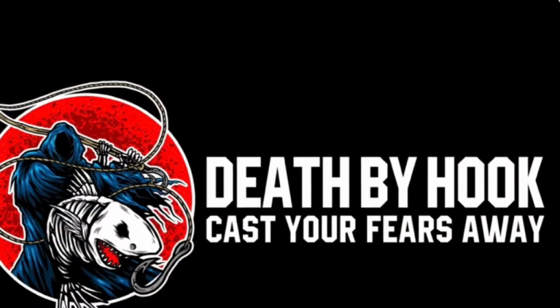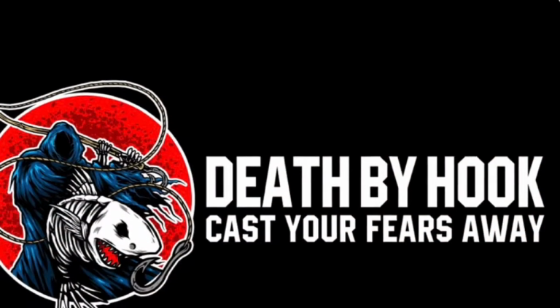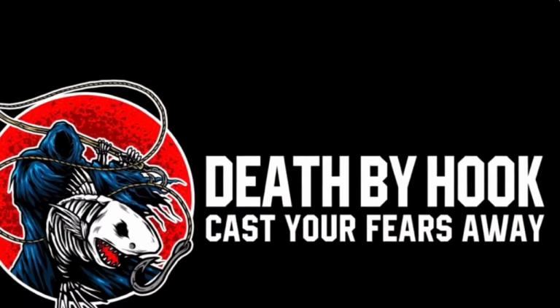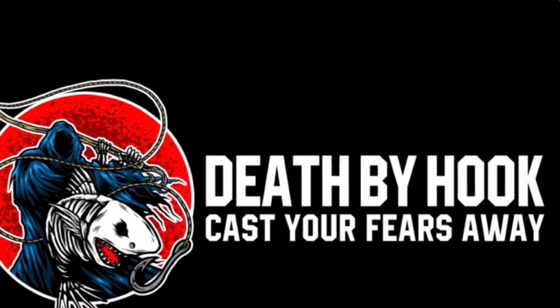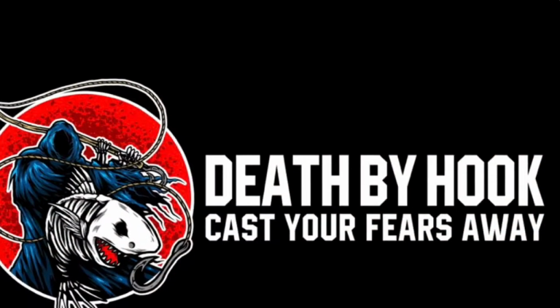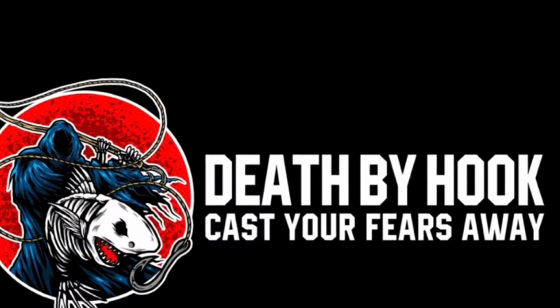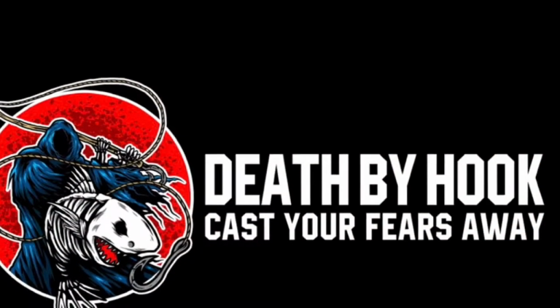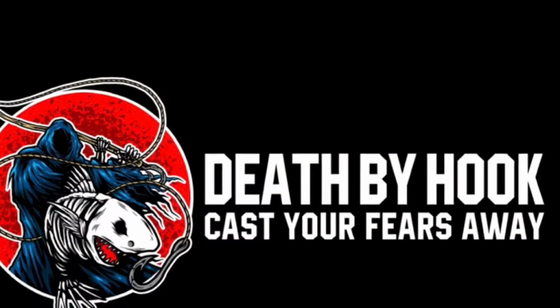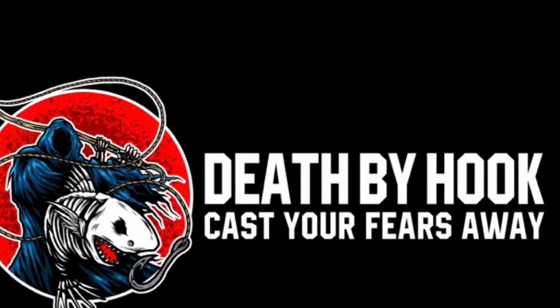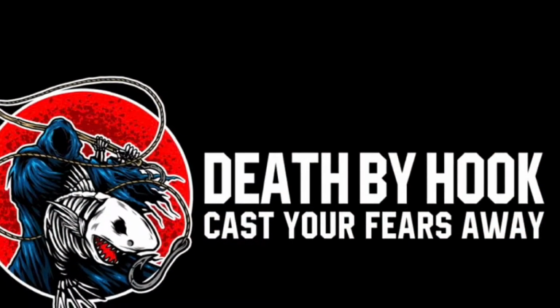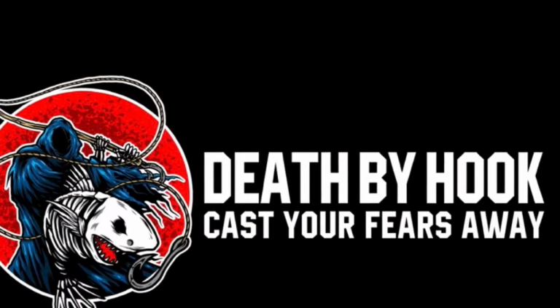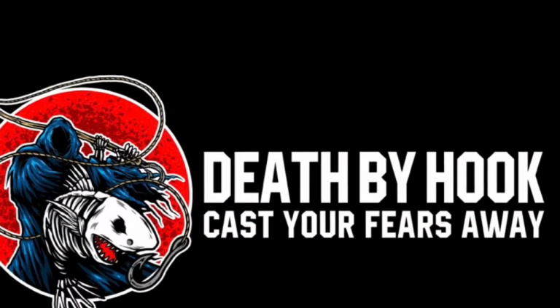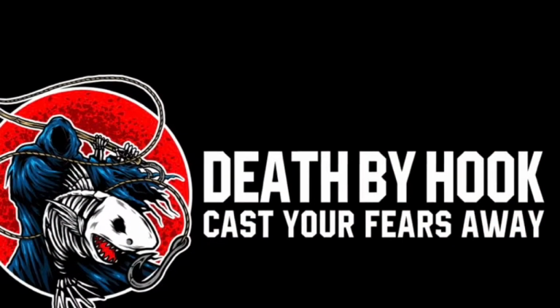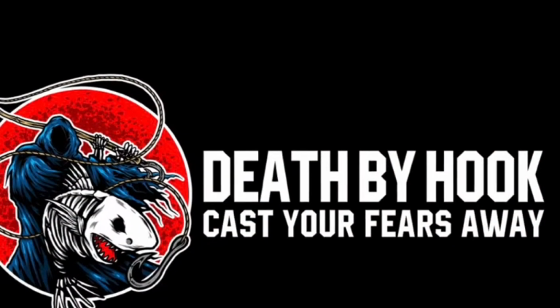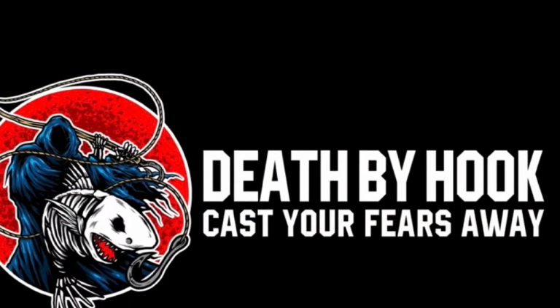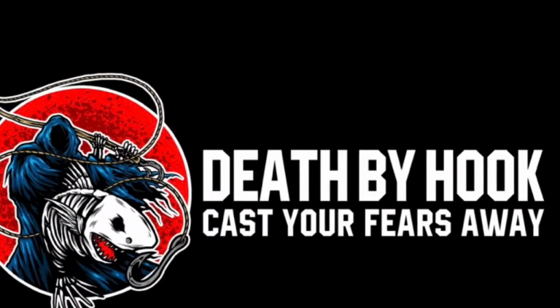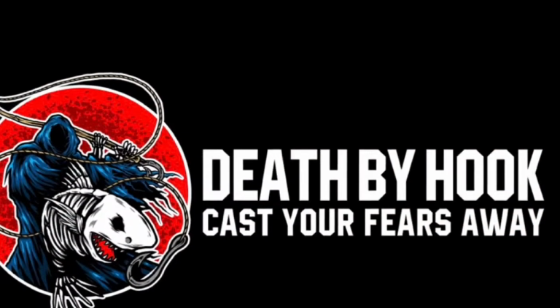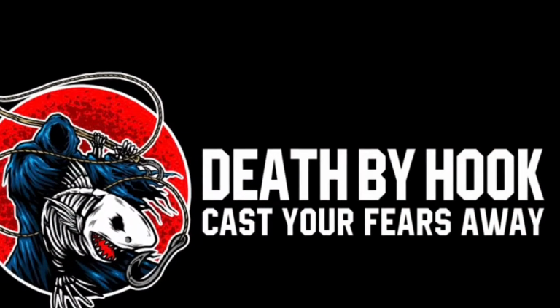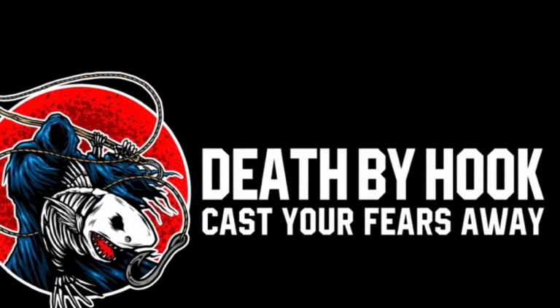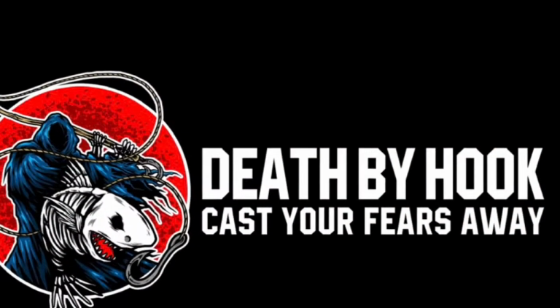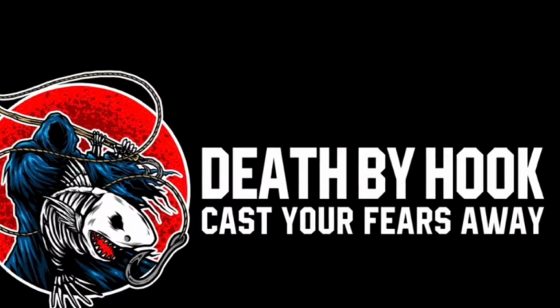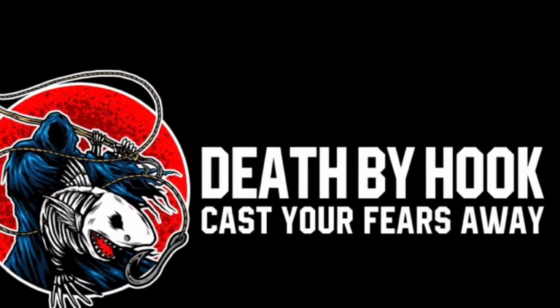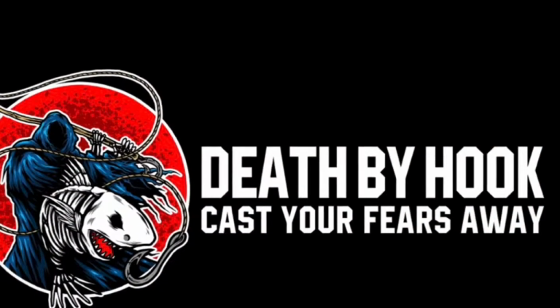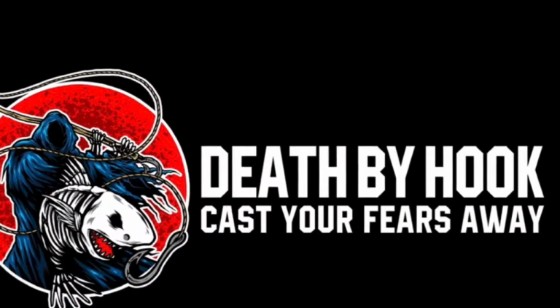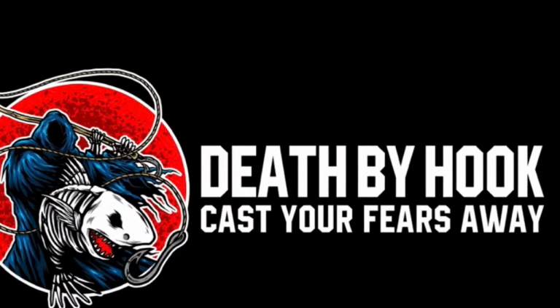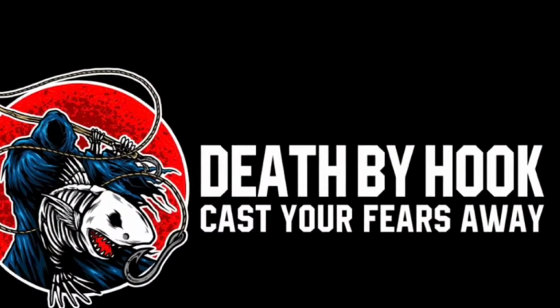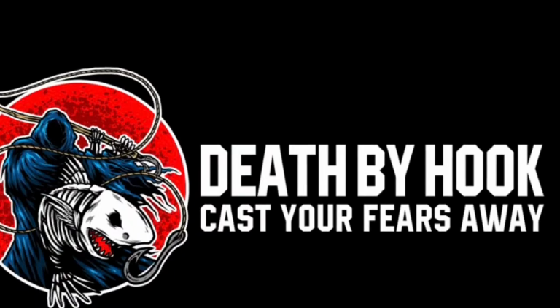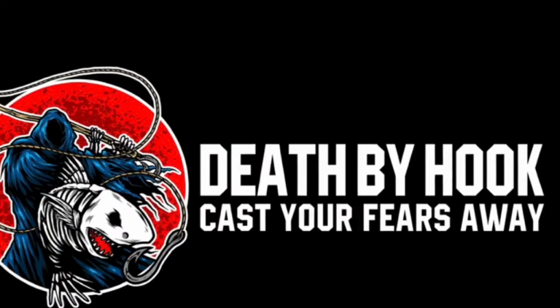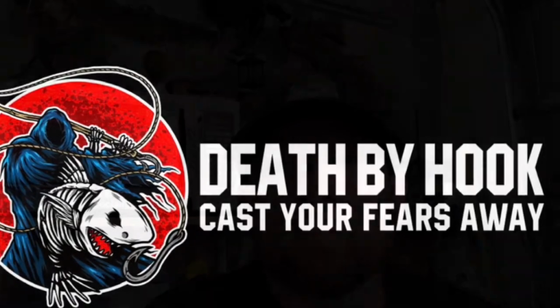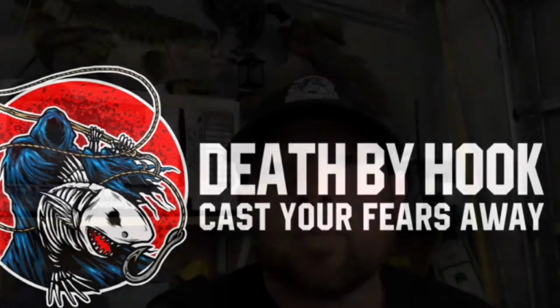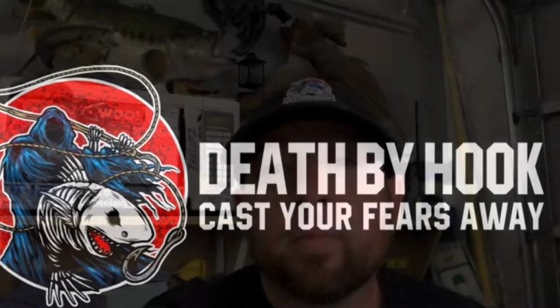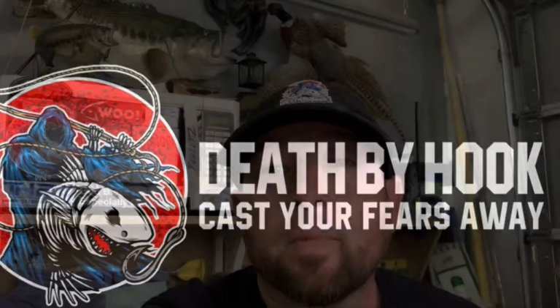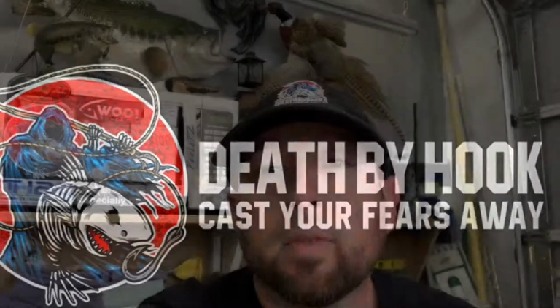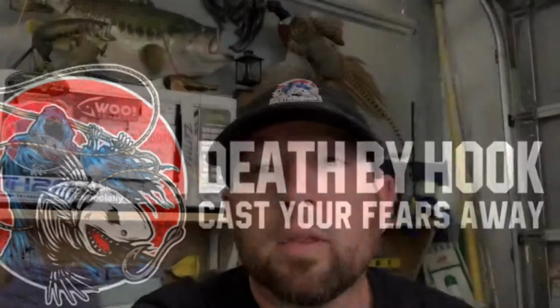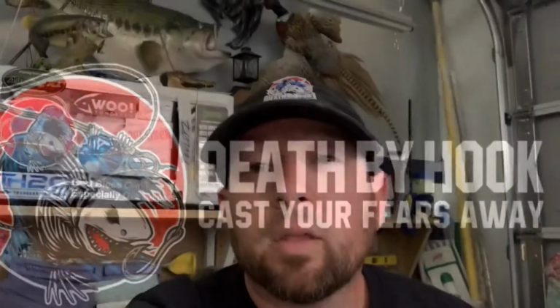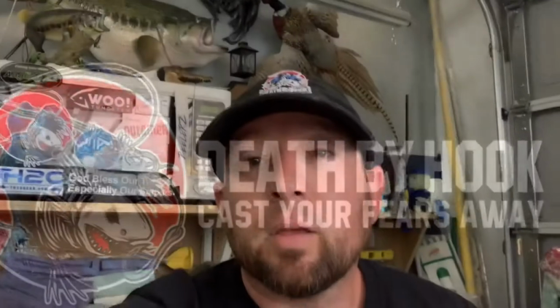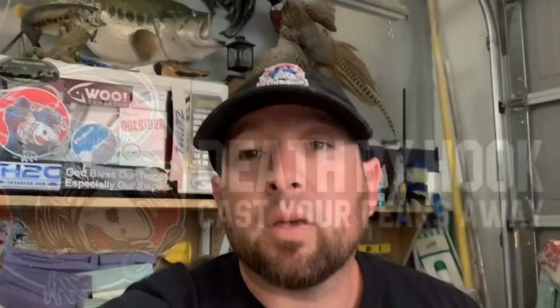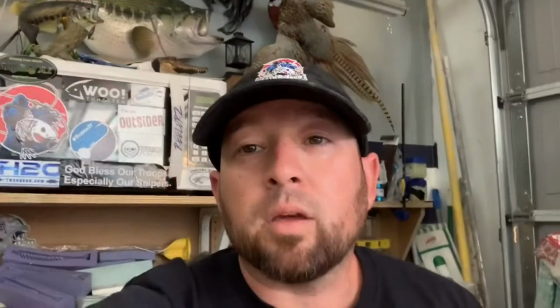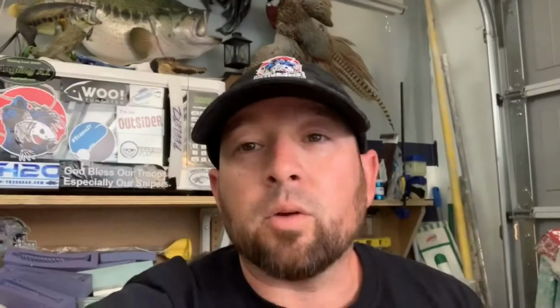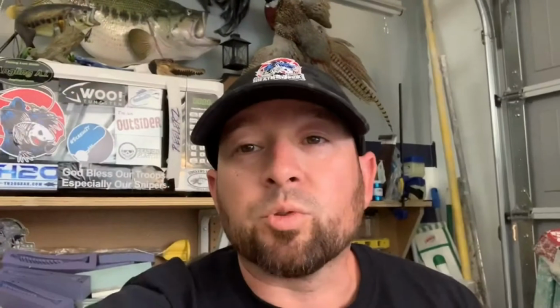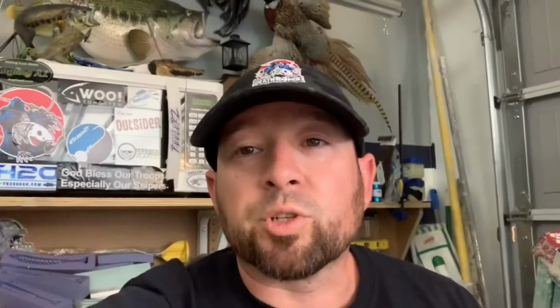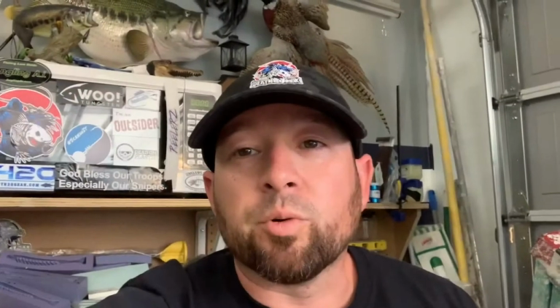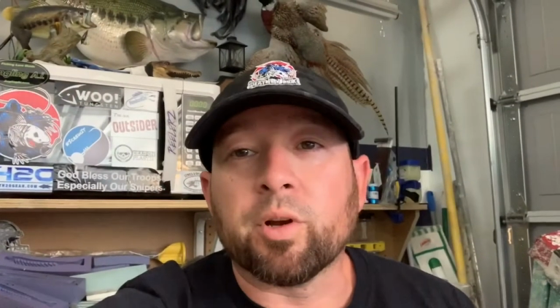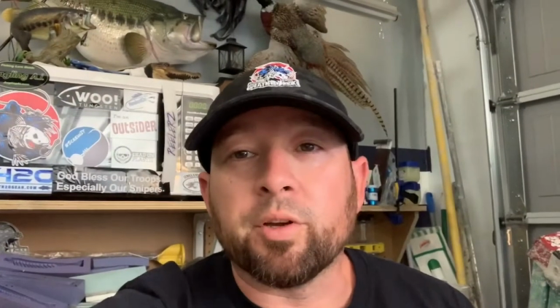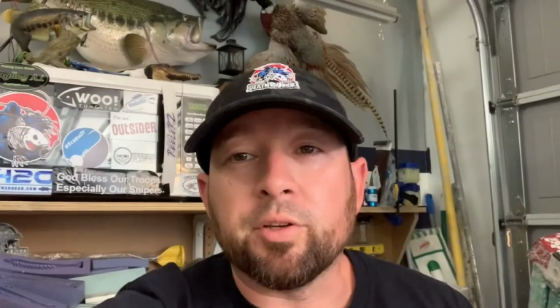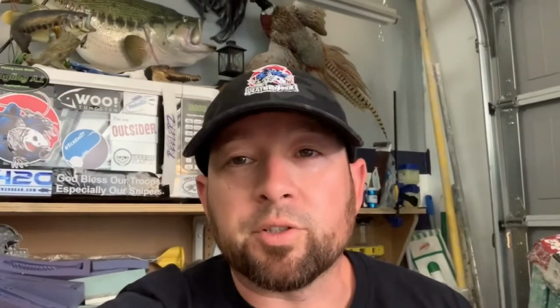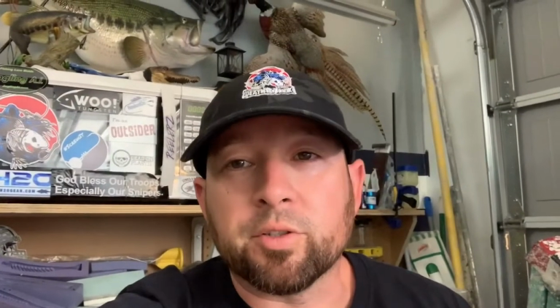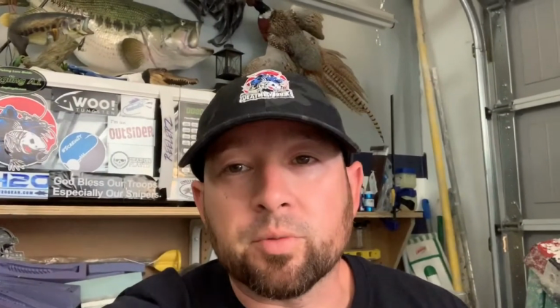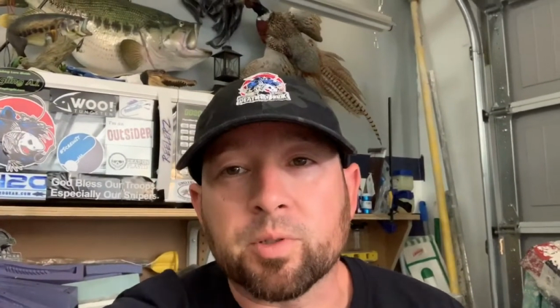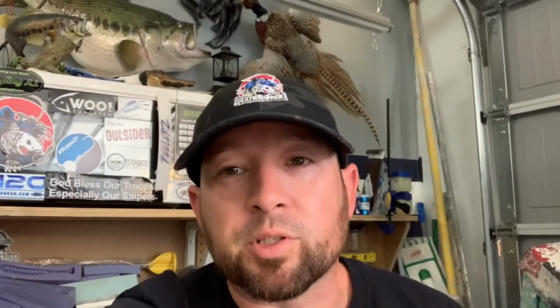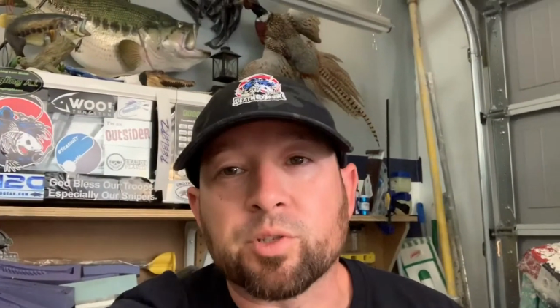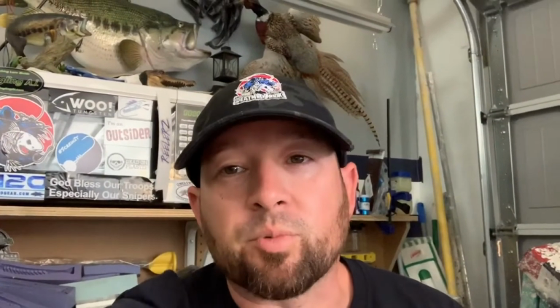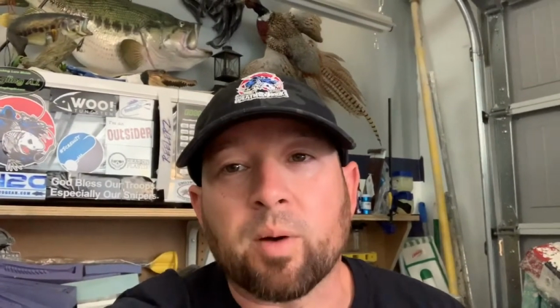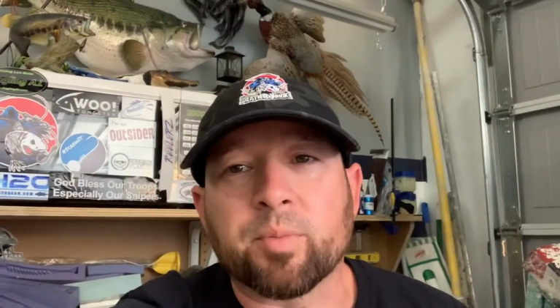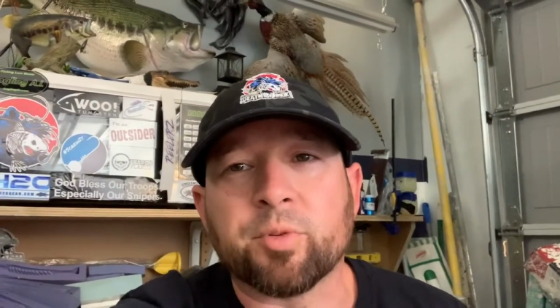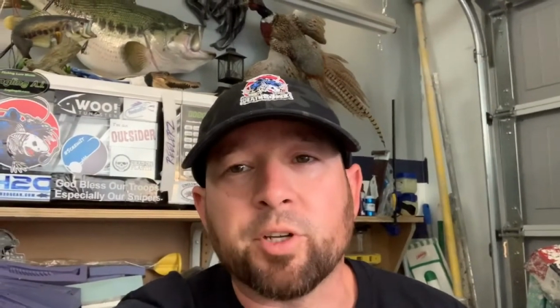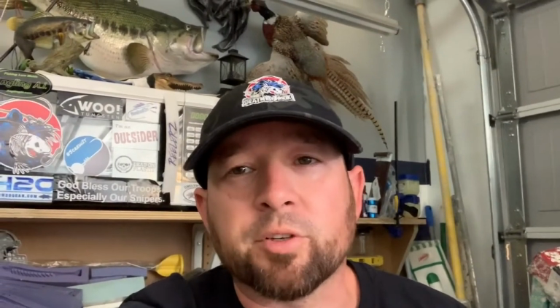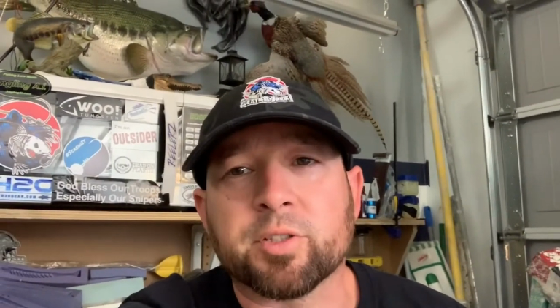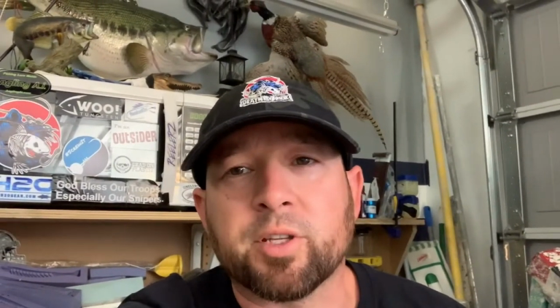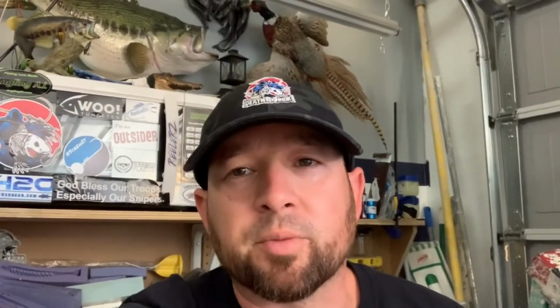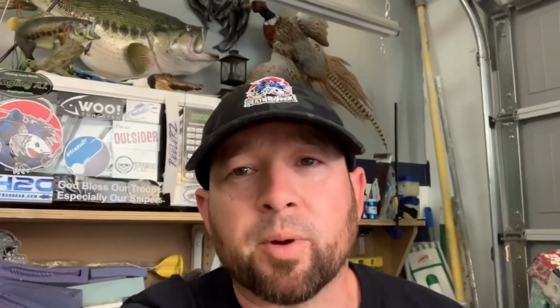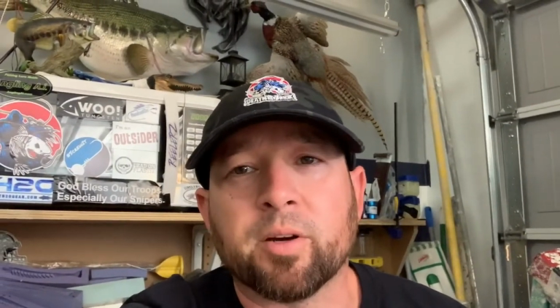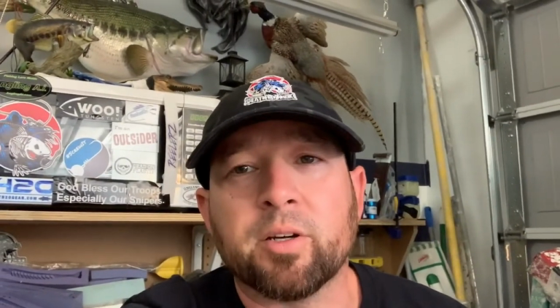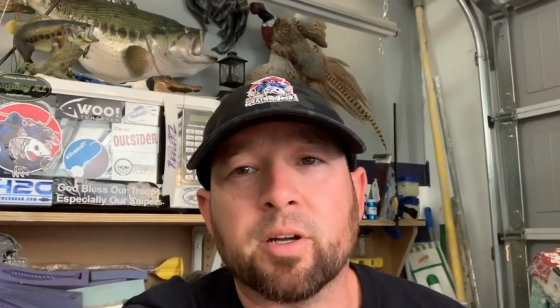That was Robert Munoz — Cast your fears away. Hey, what's going on YouTube? This is Robert Munoz, Death by Hook.